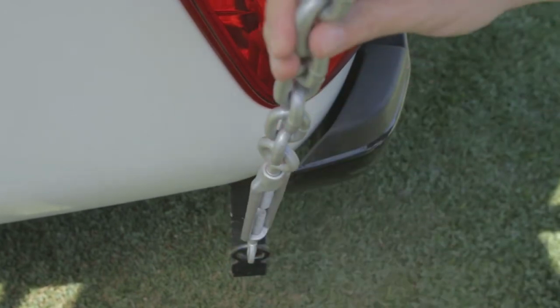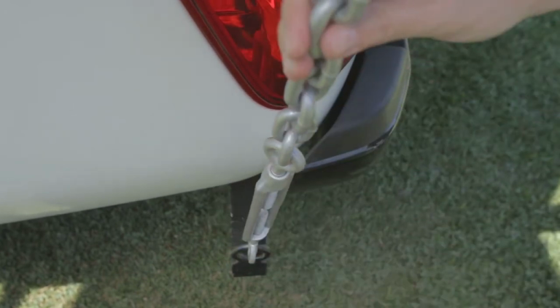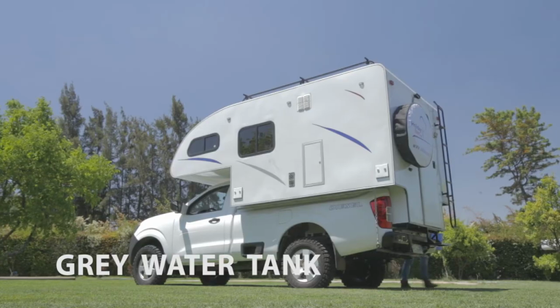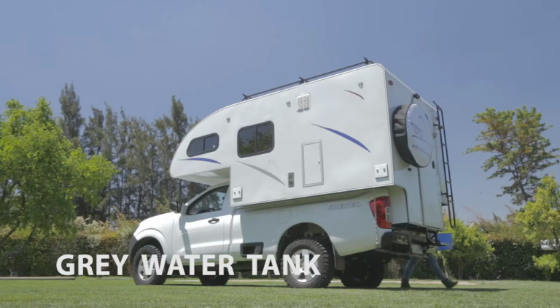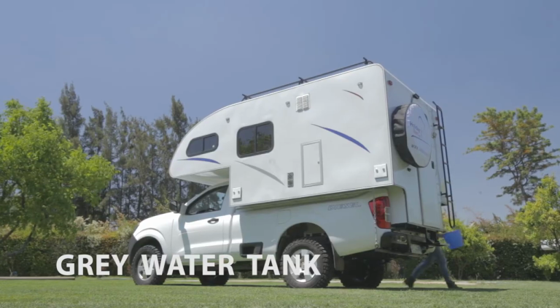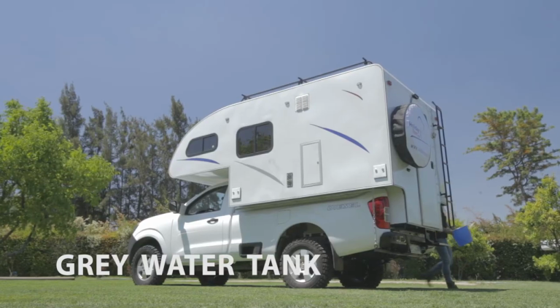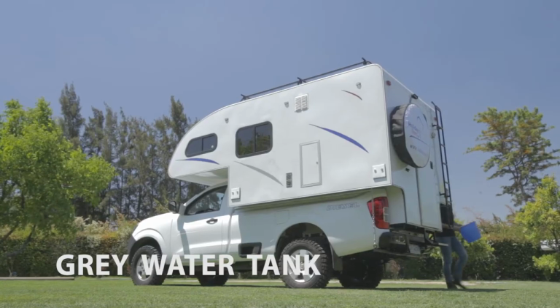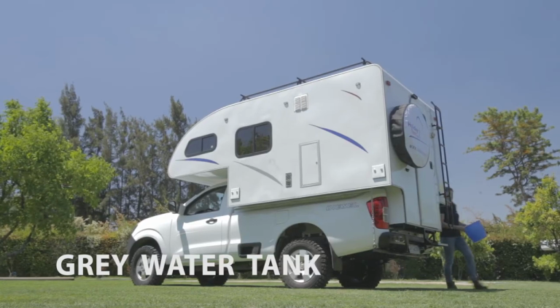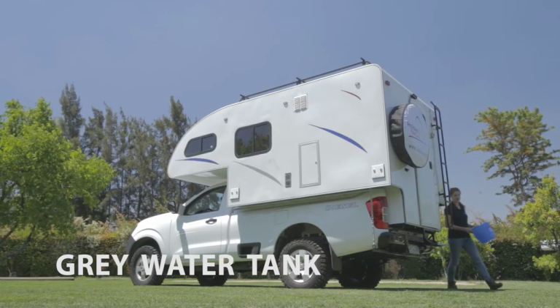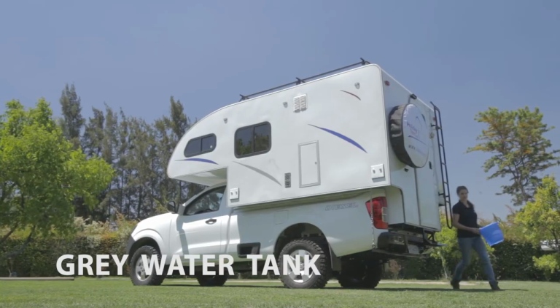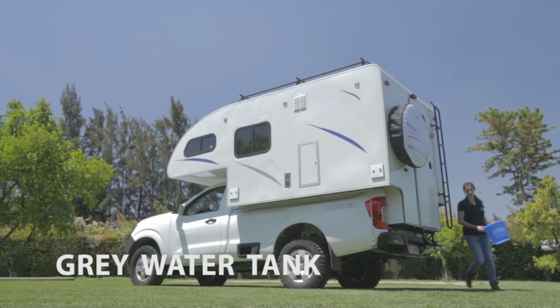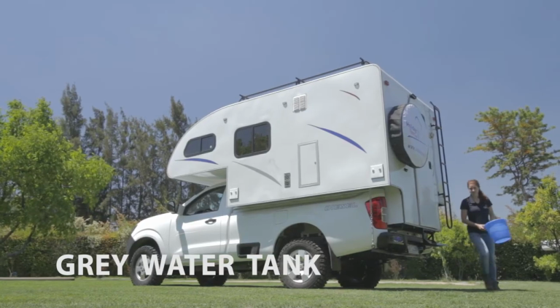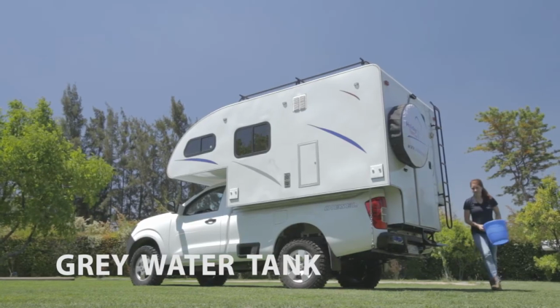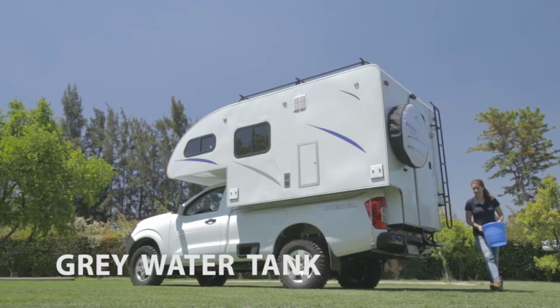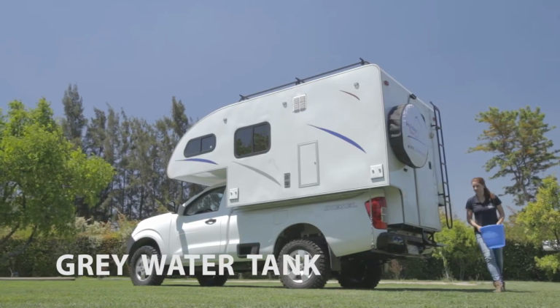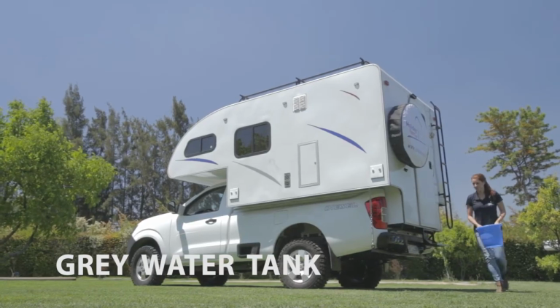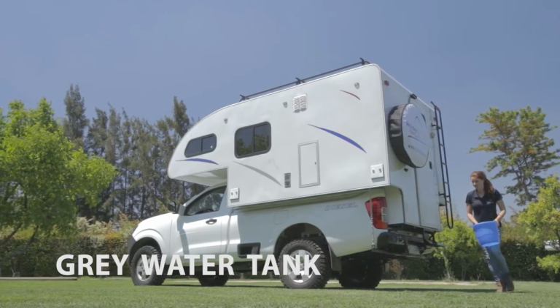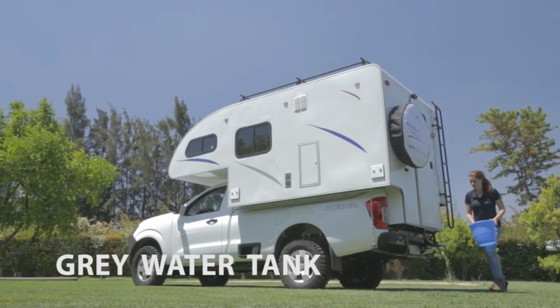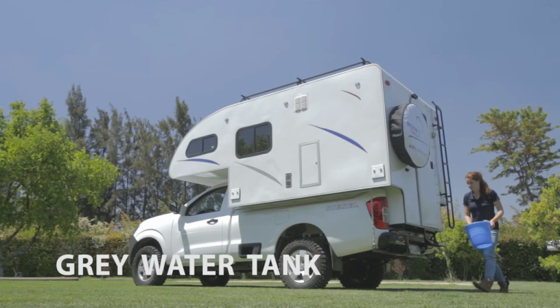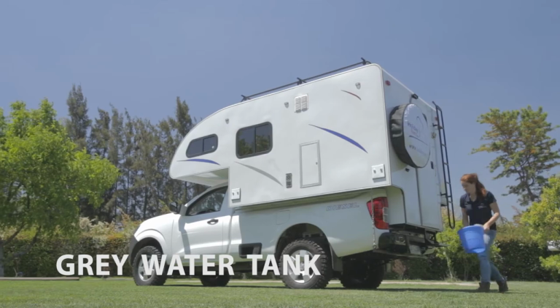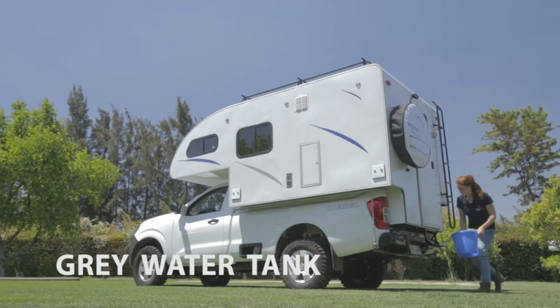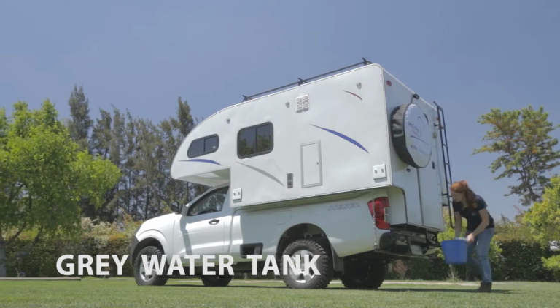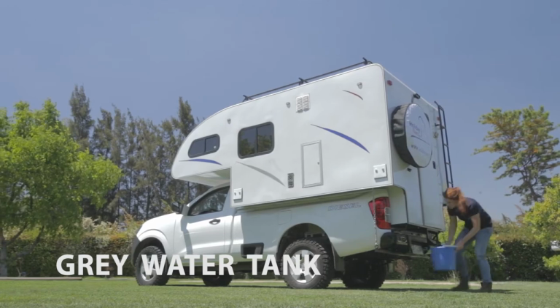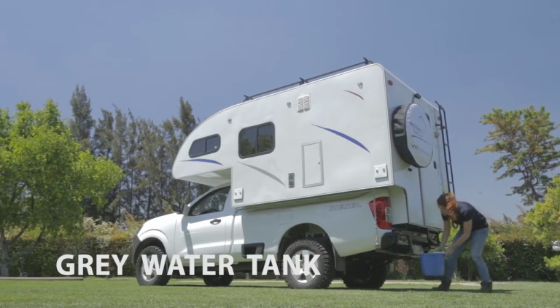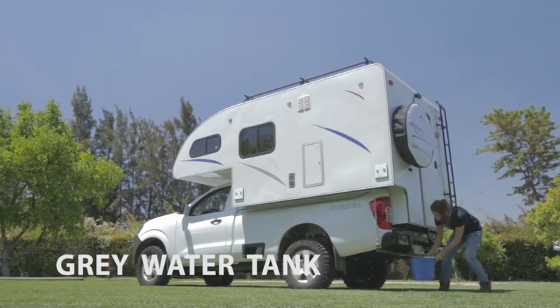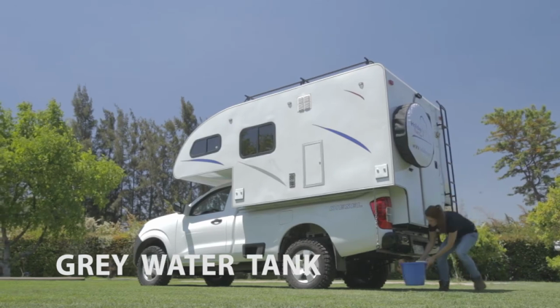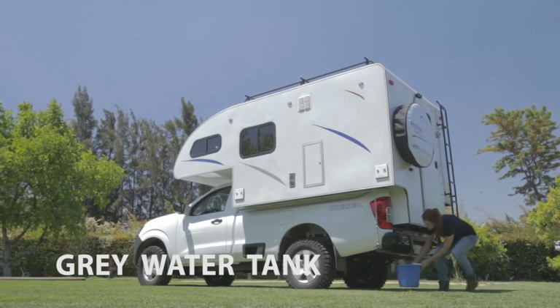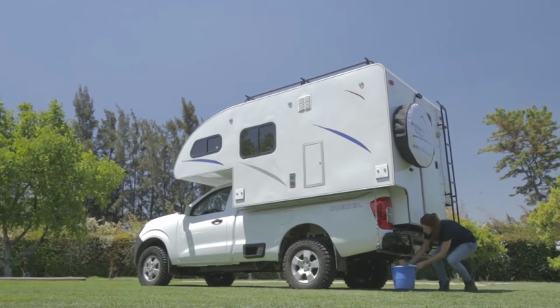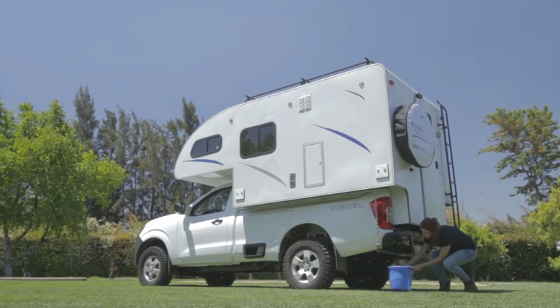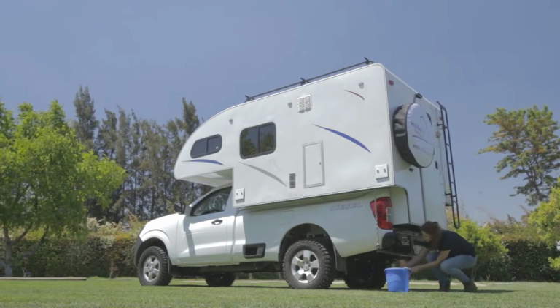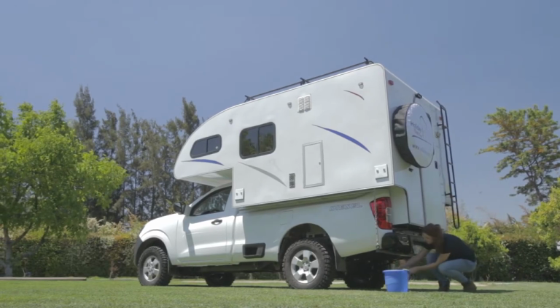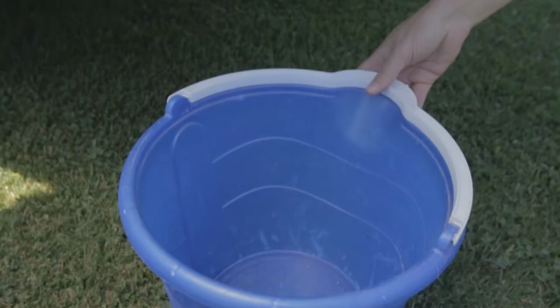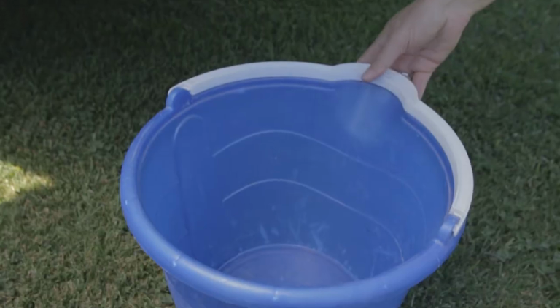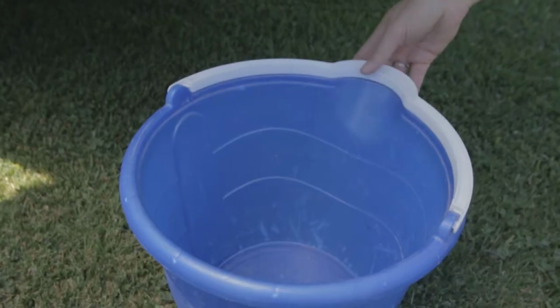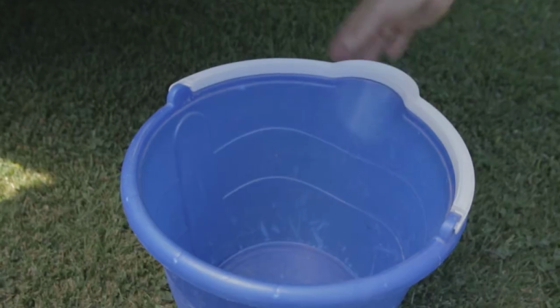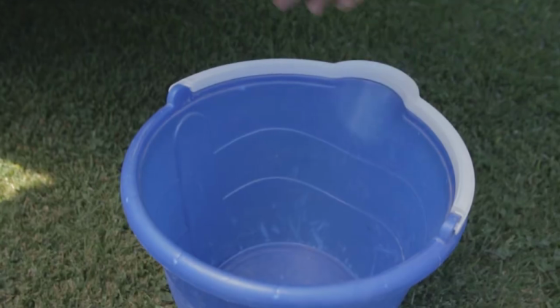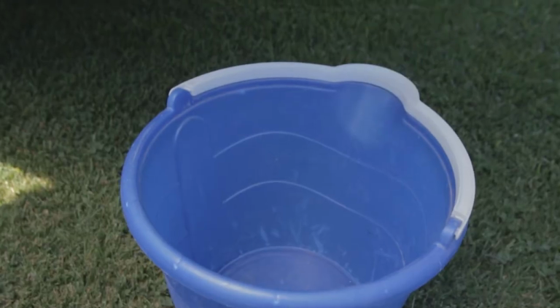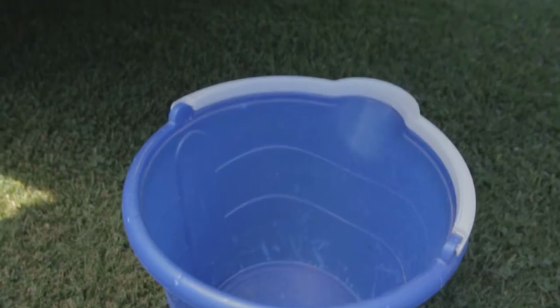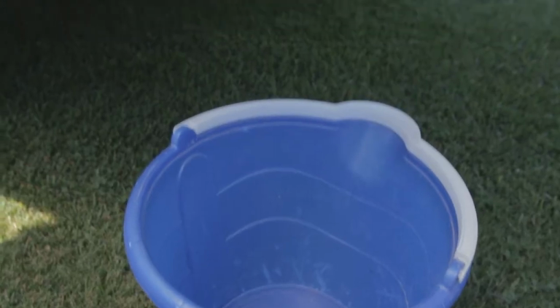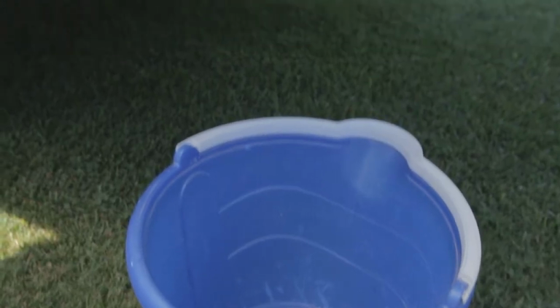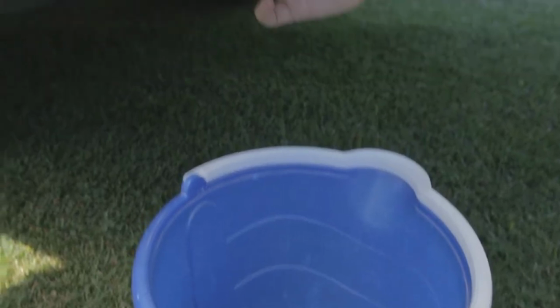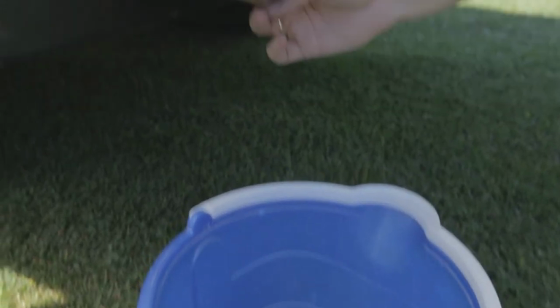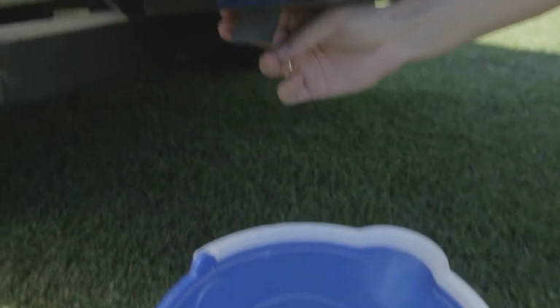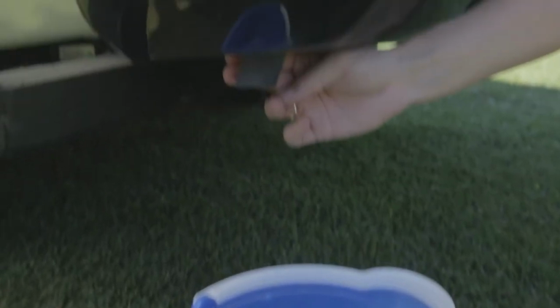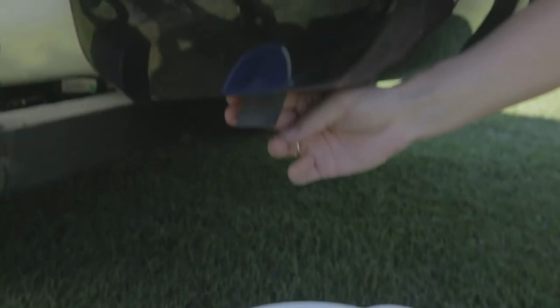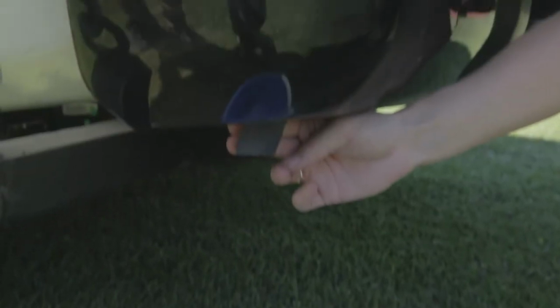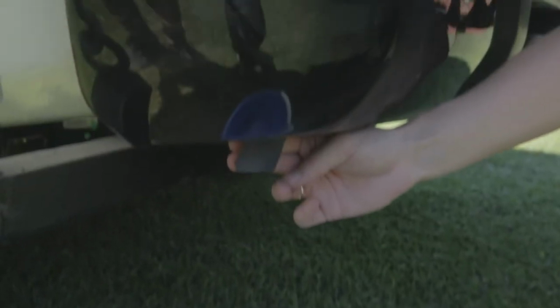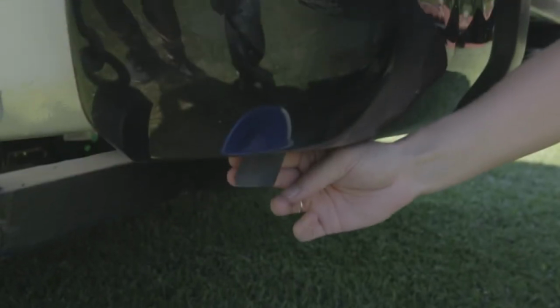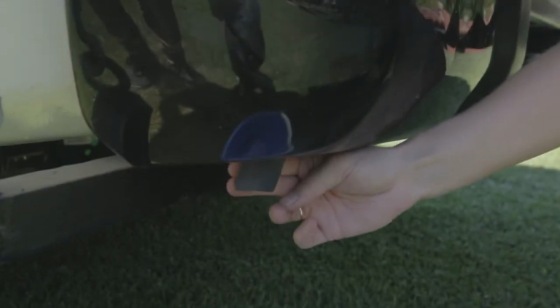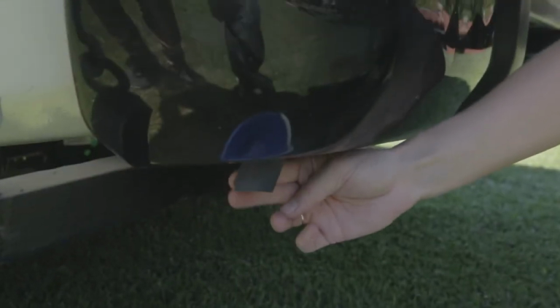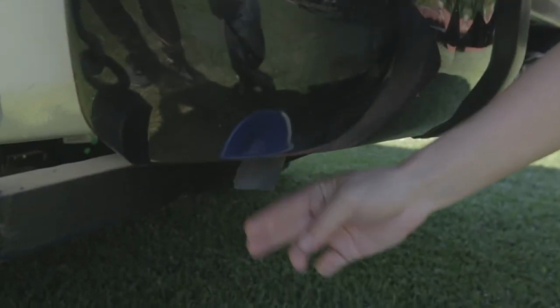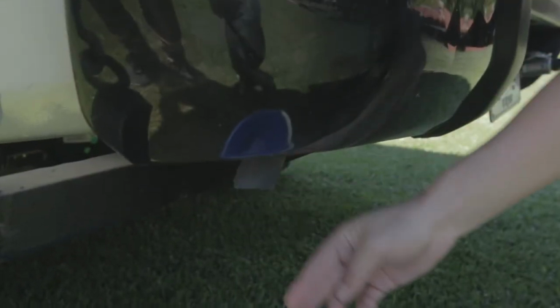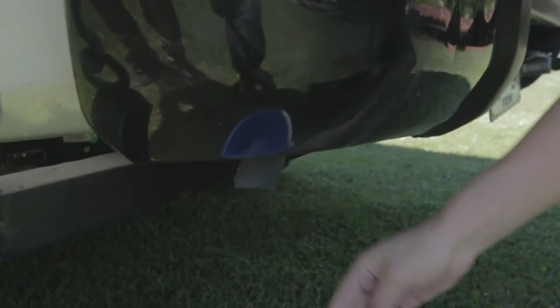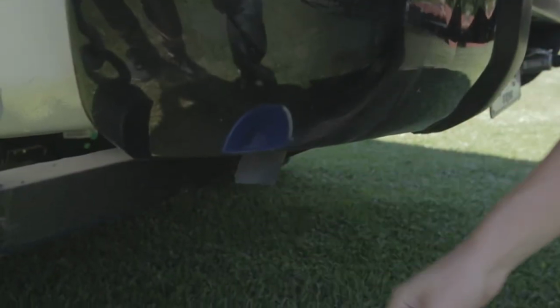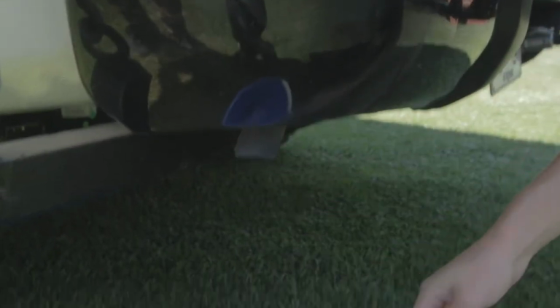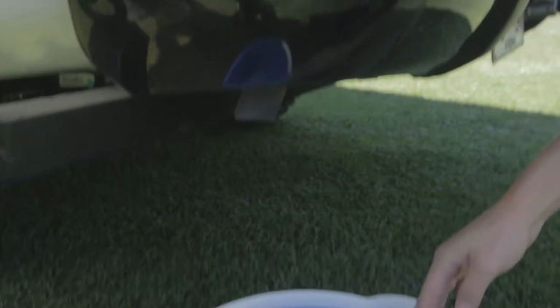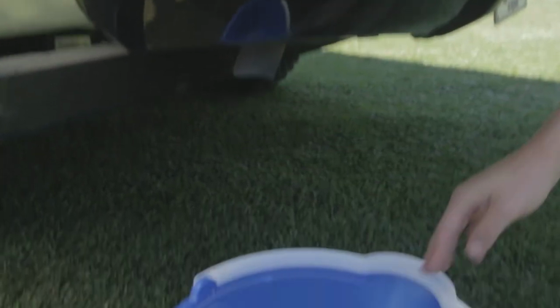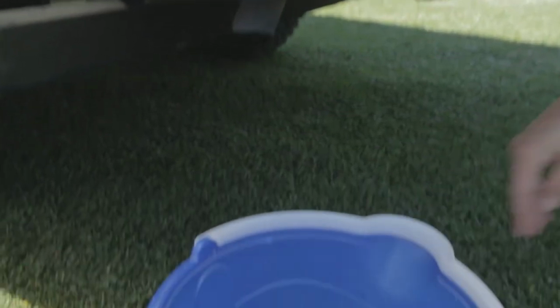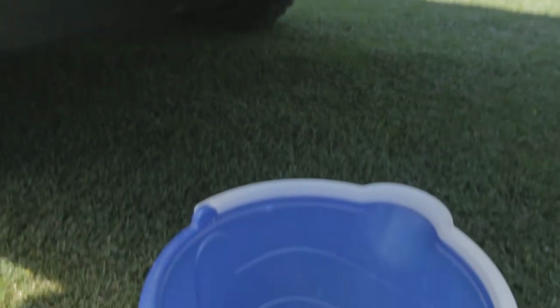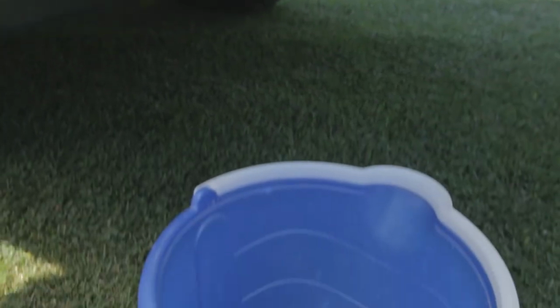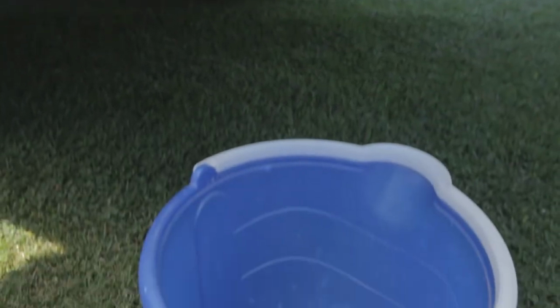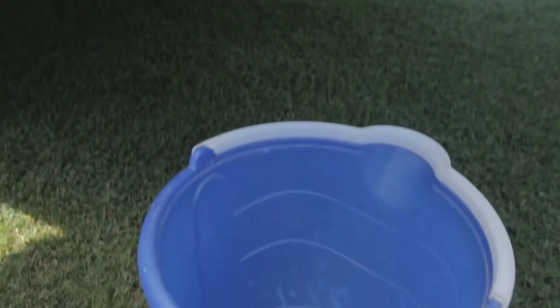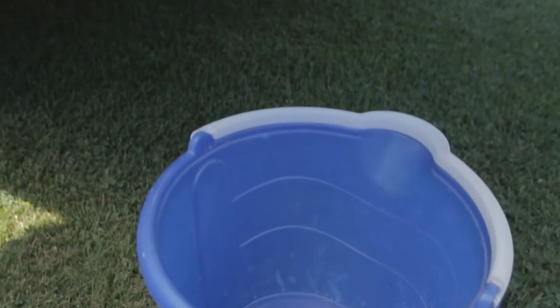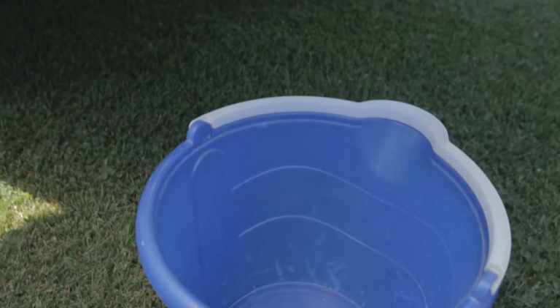The grey water tank collects waste water from the sink and it is located underneath the back of the camper. To drain it, open the tank valve.